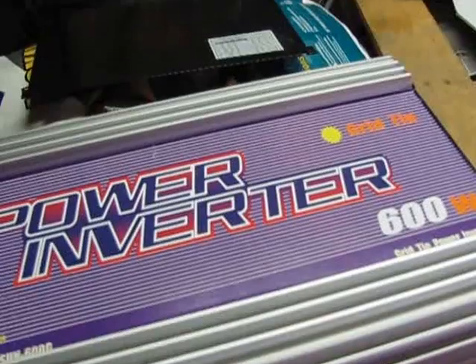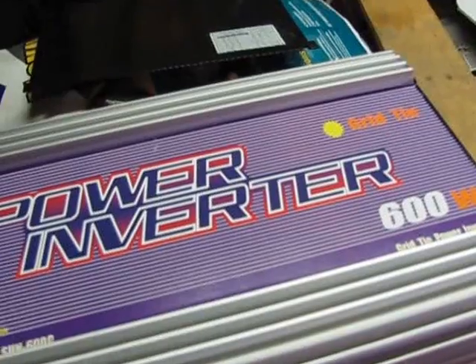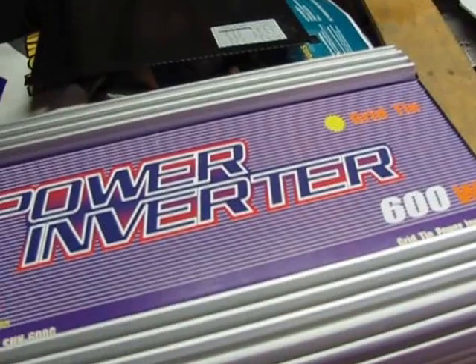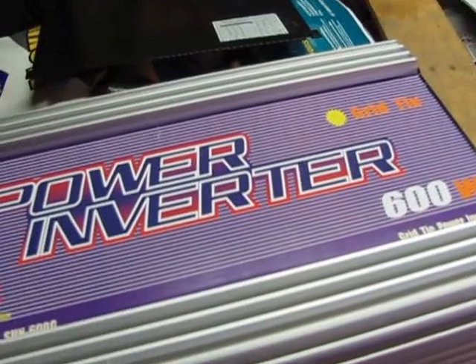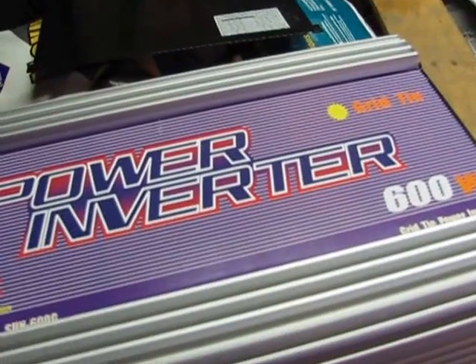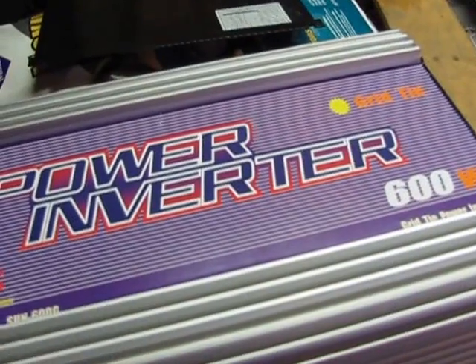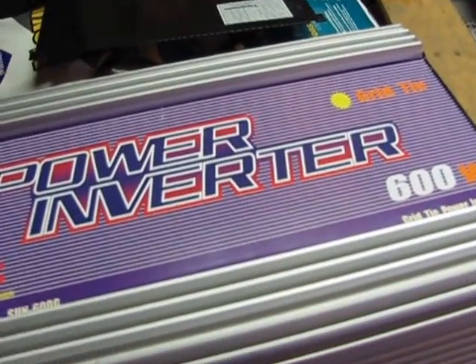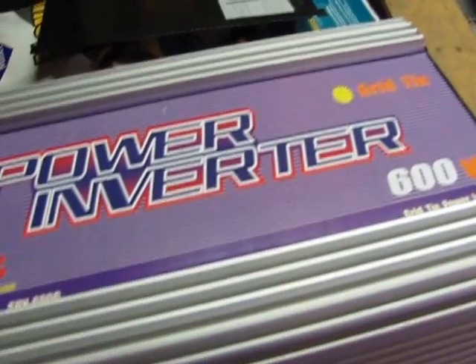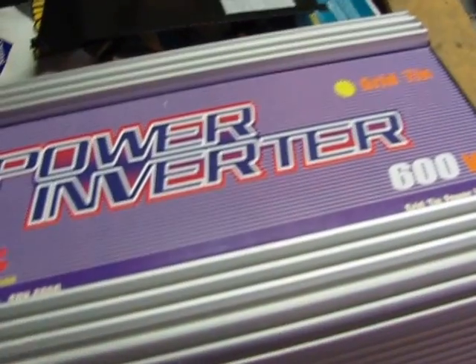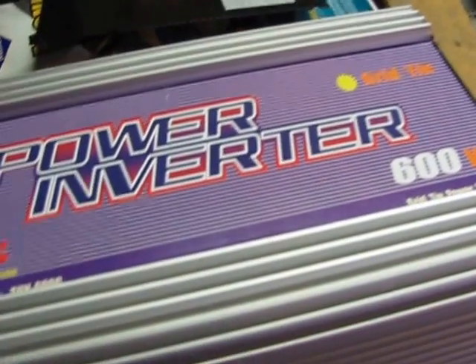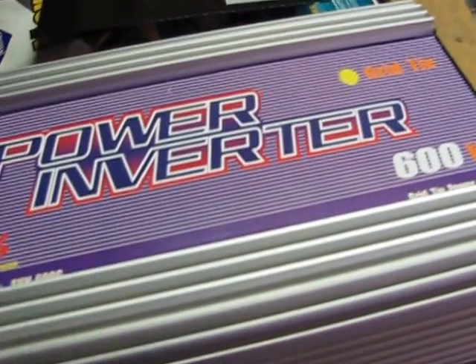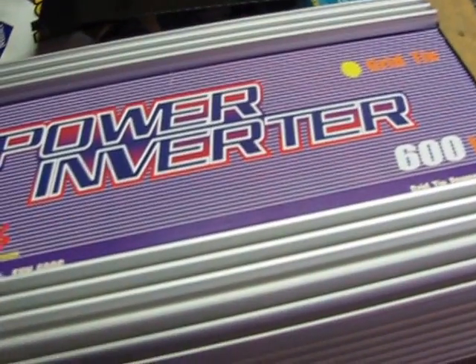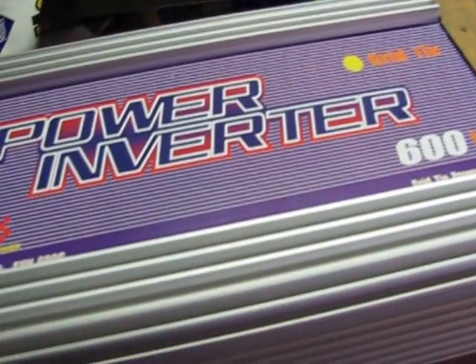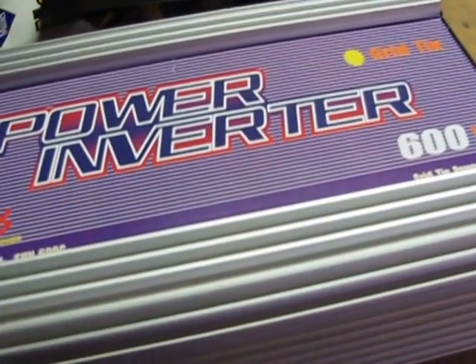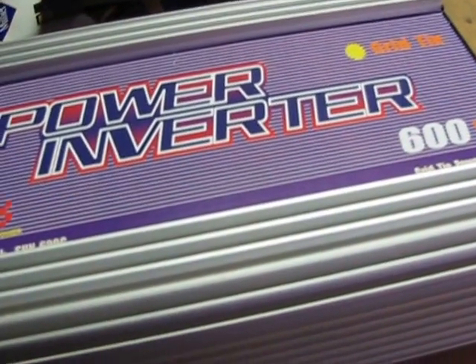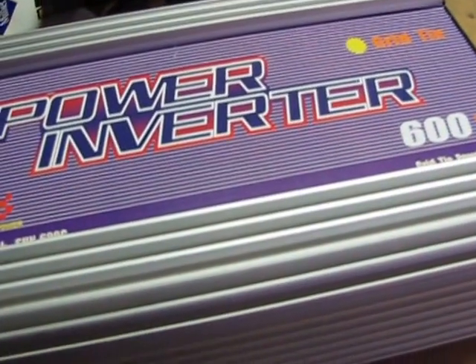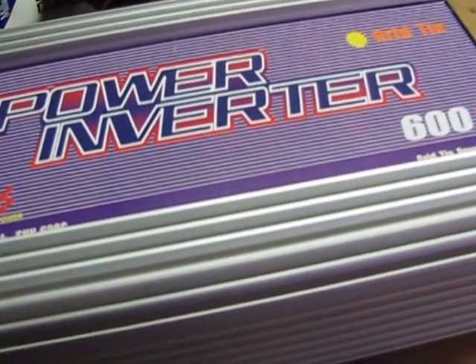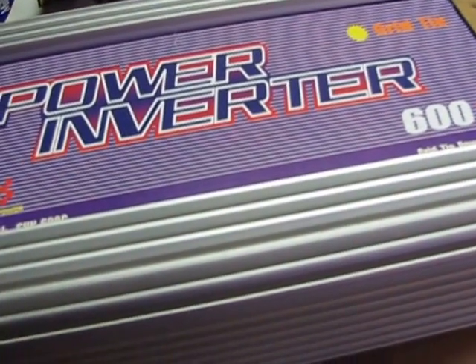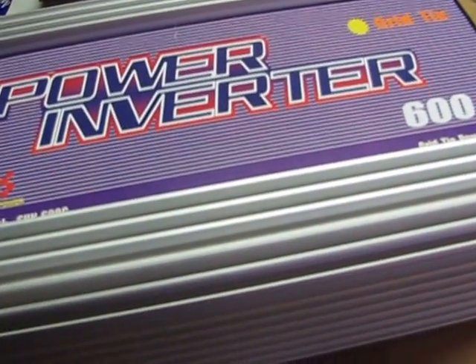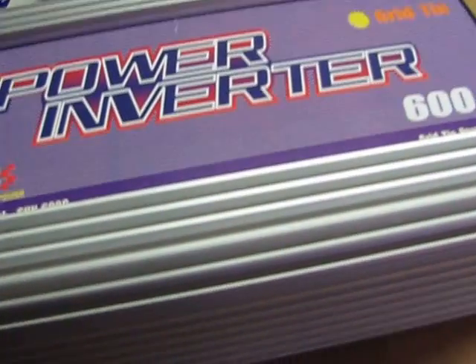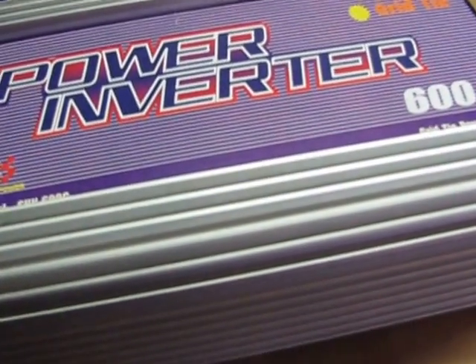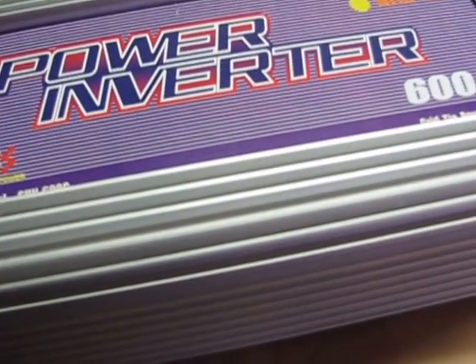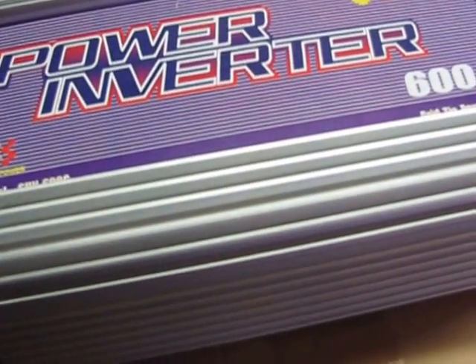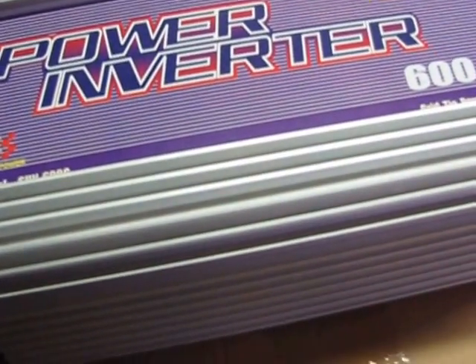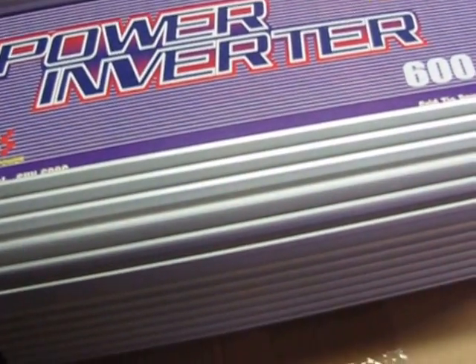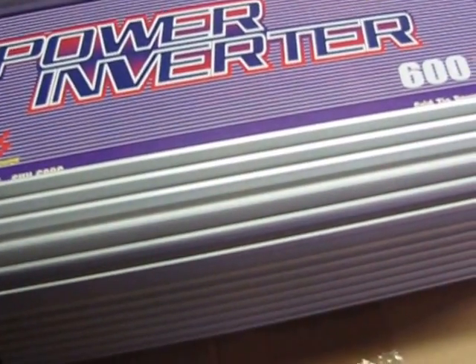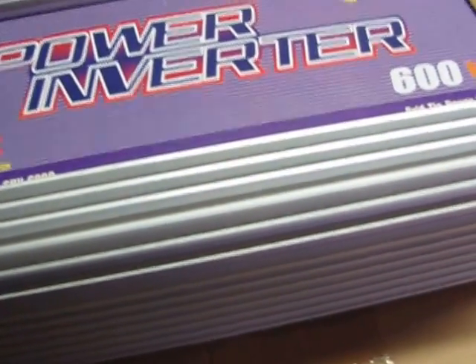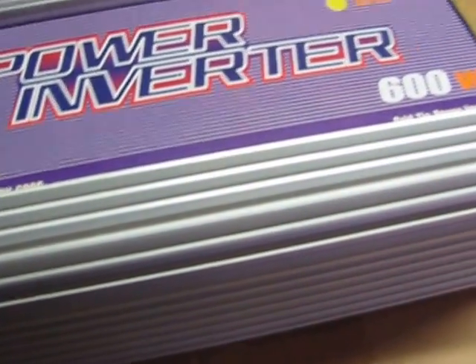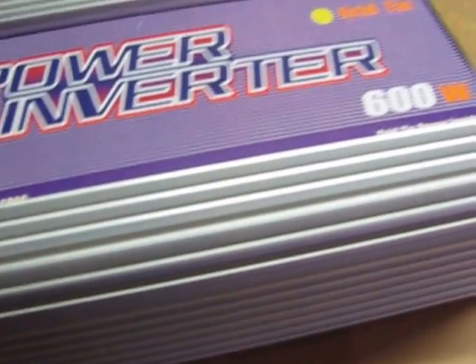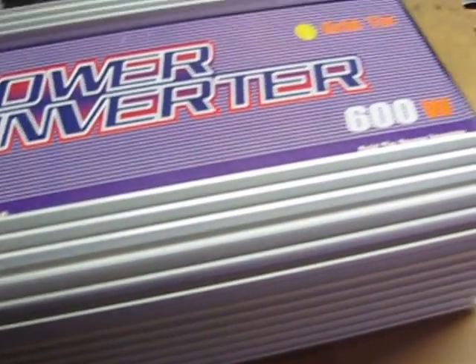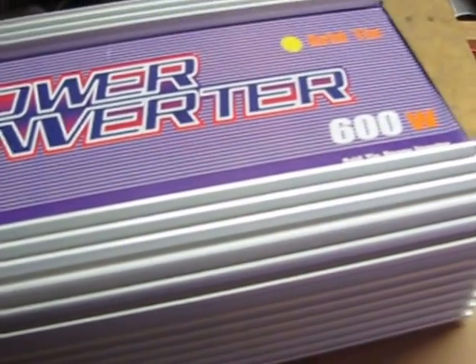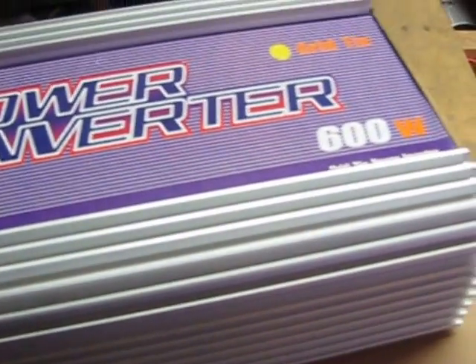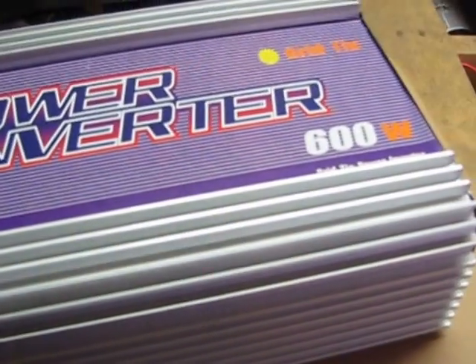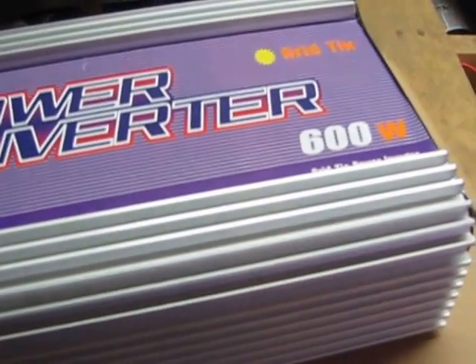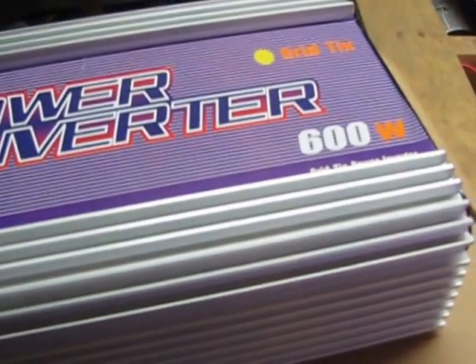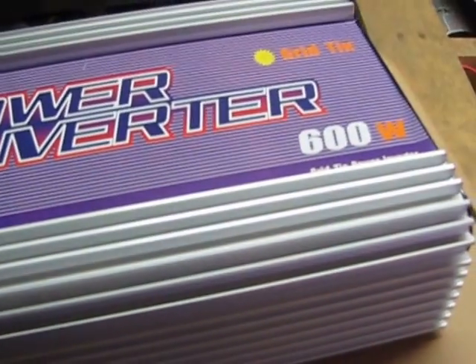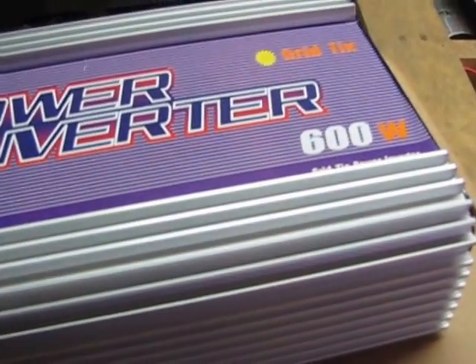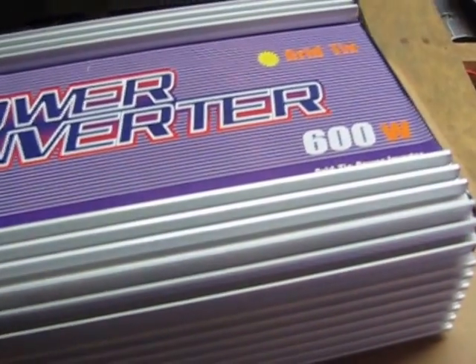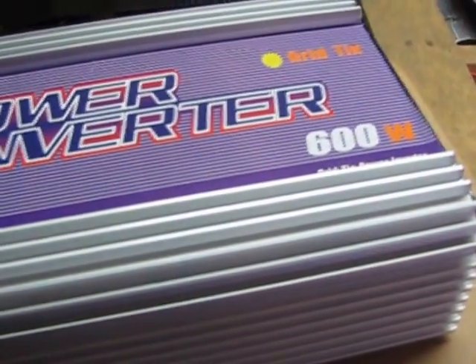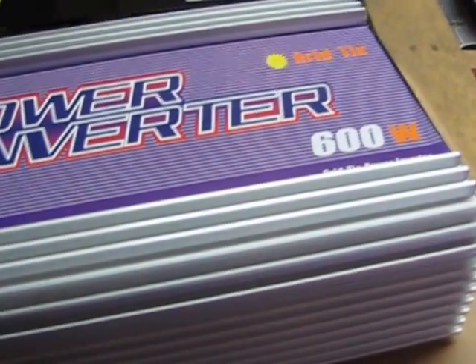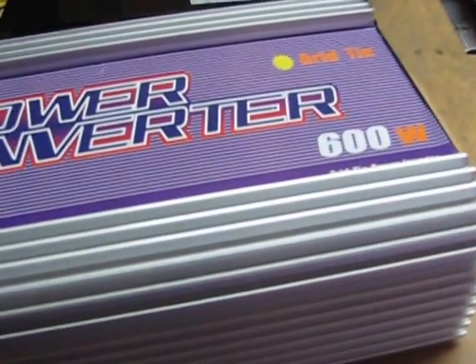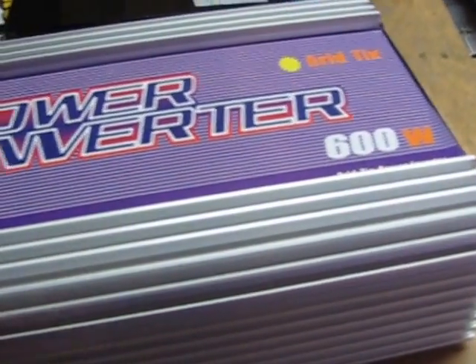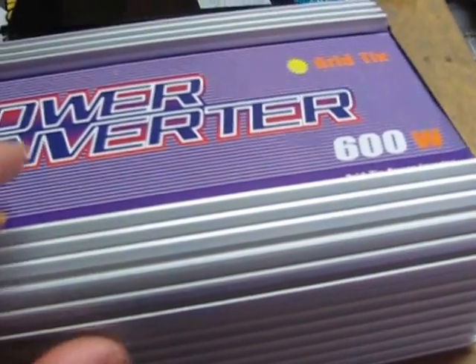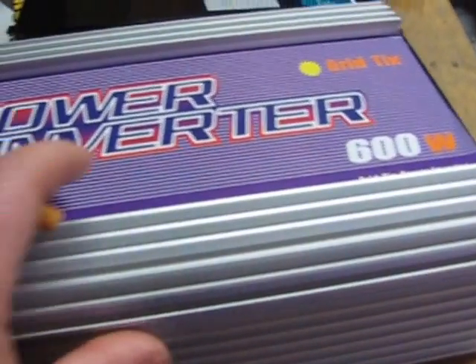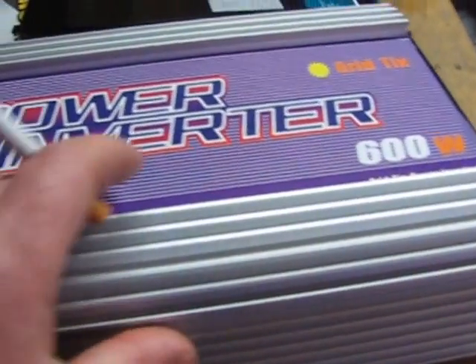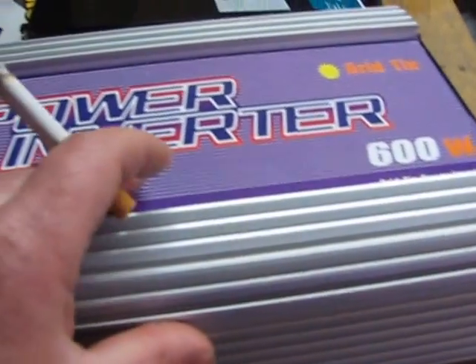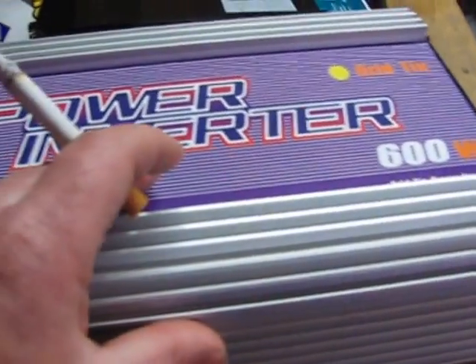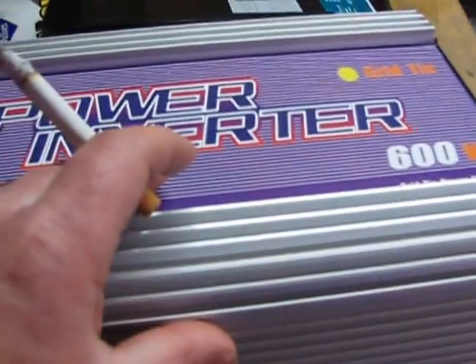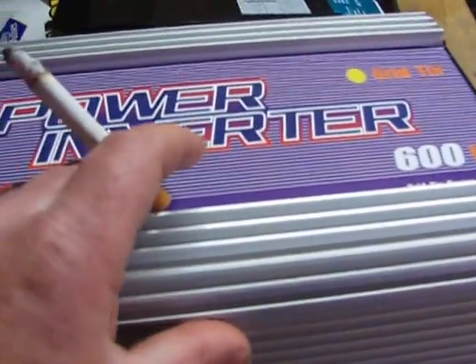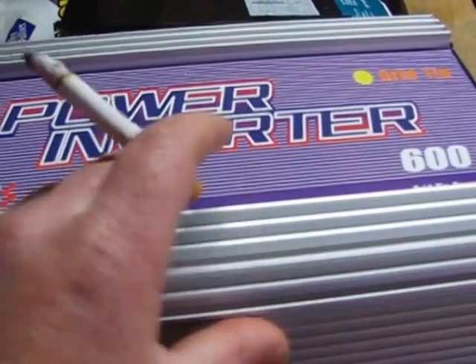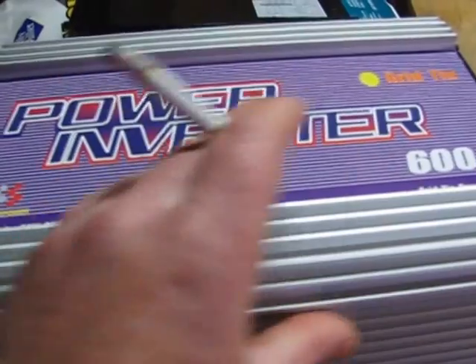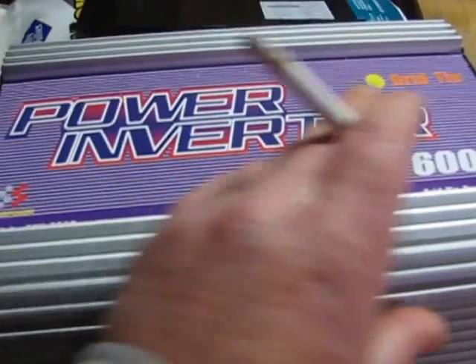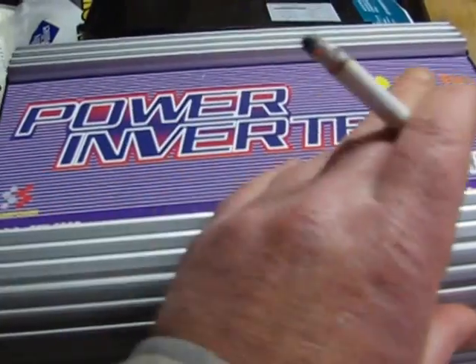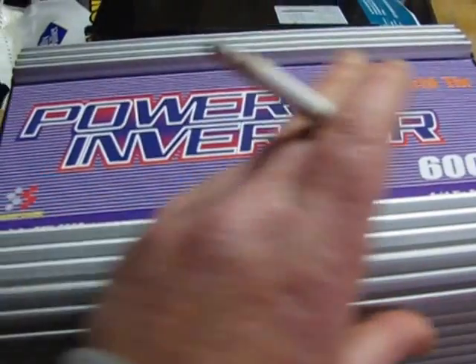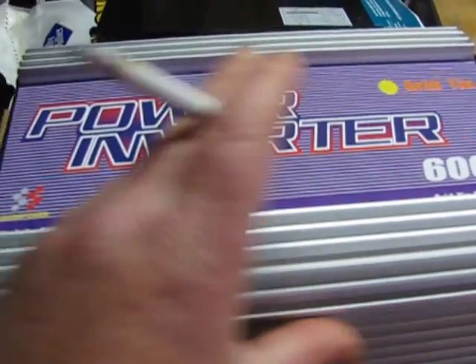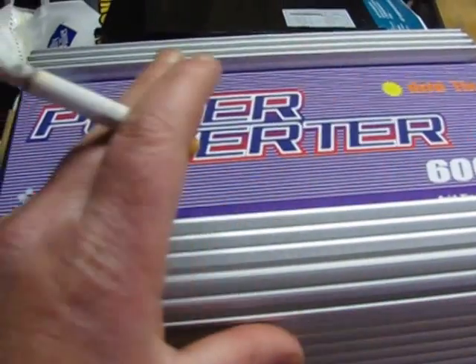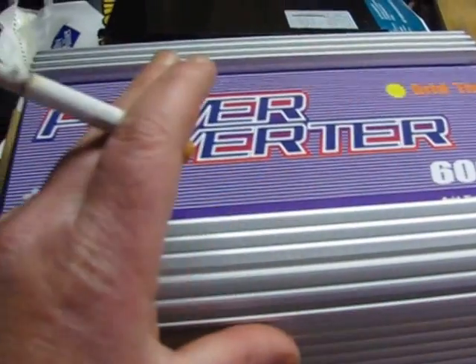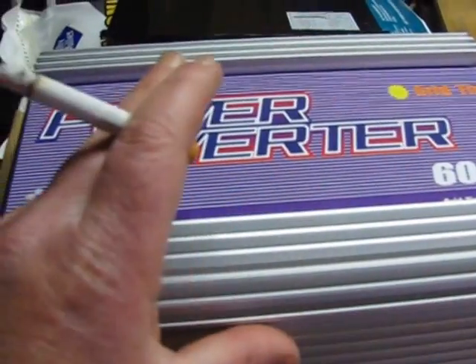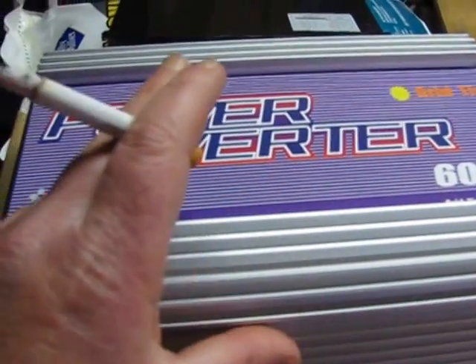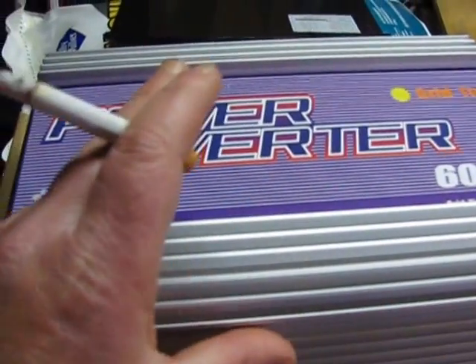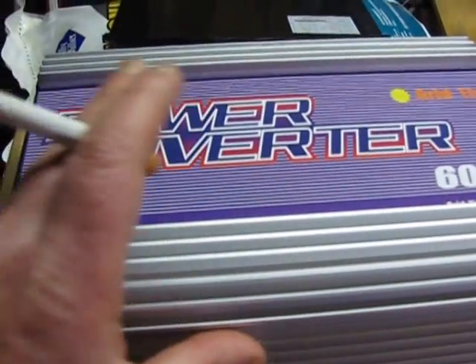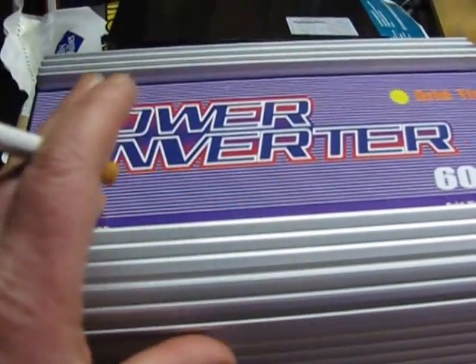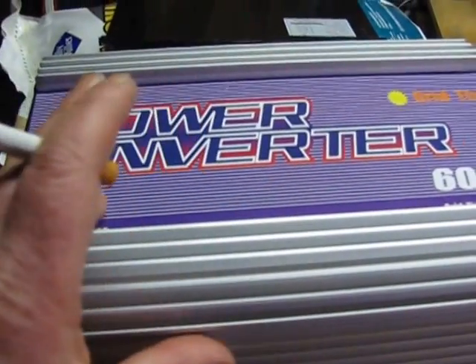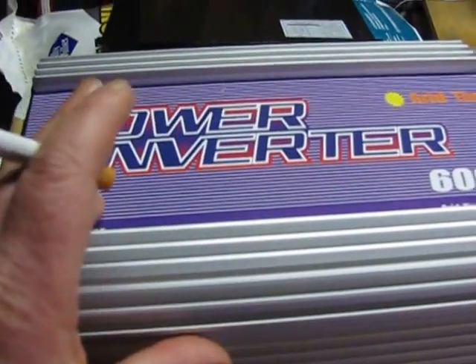Hey guys, Jason here. I was going to talk about my Sun grid tie inverters.